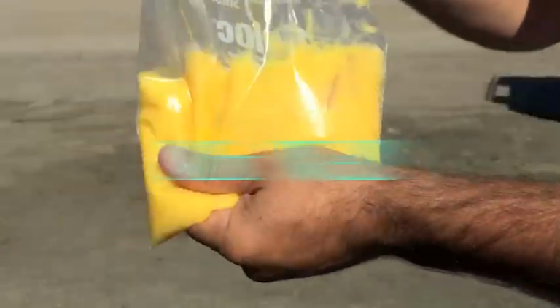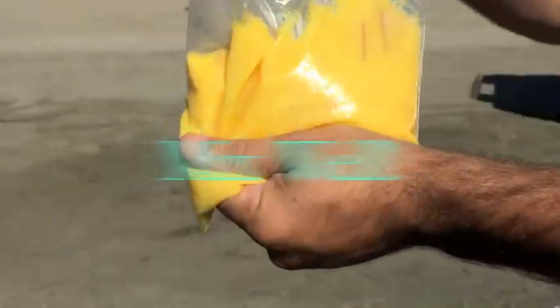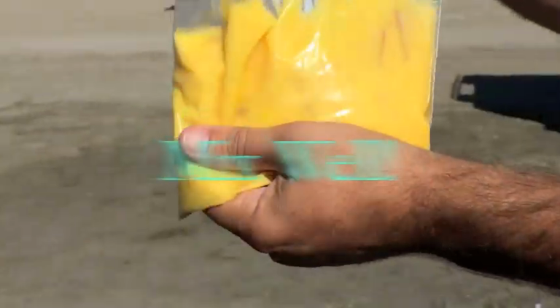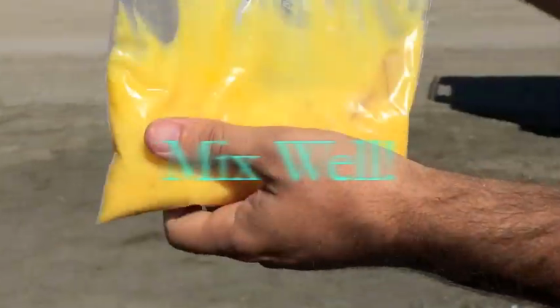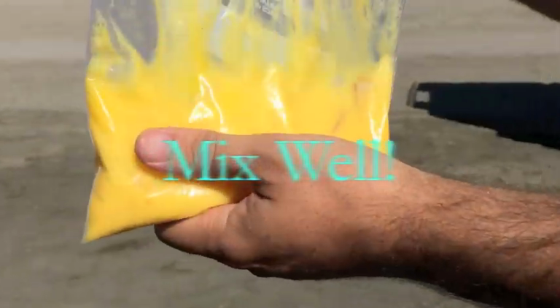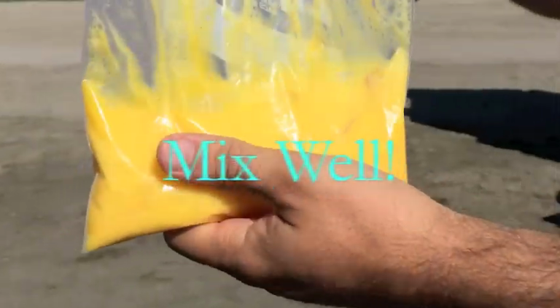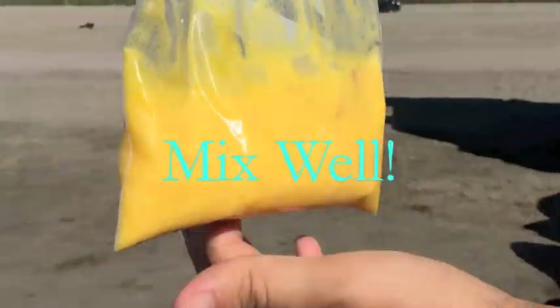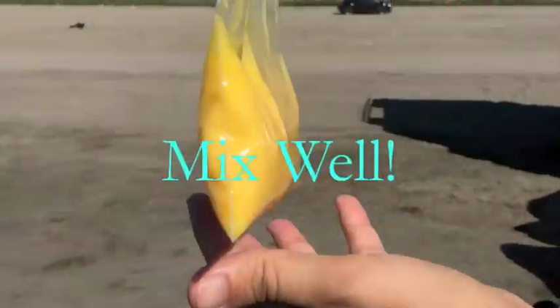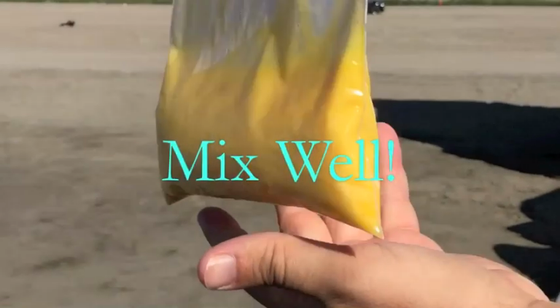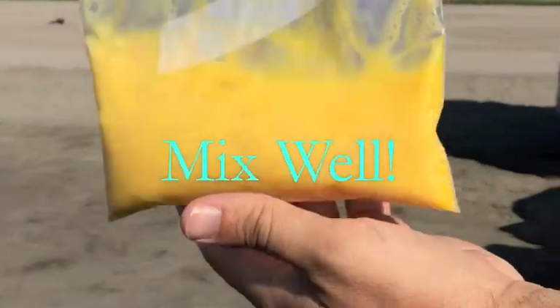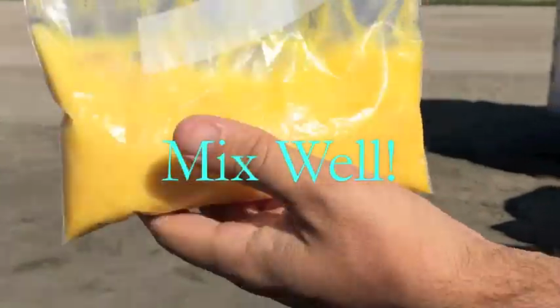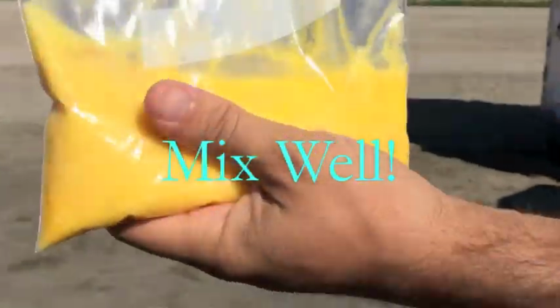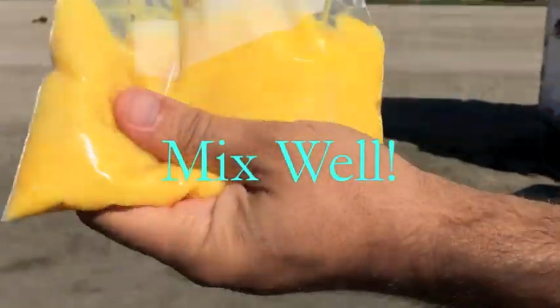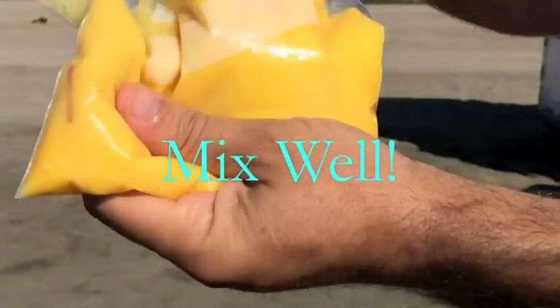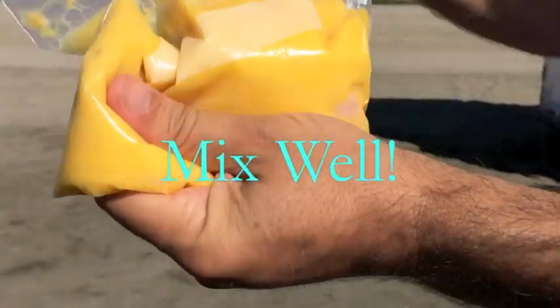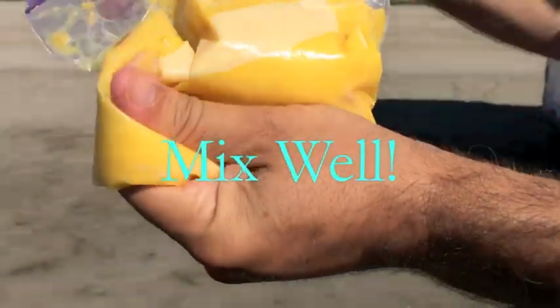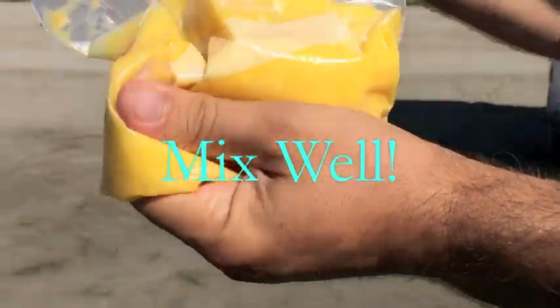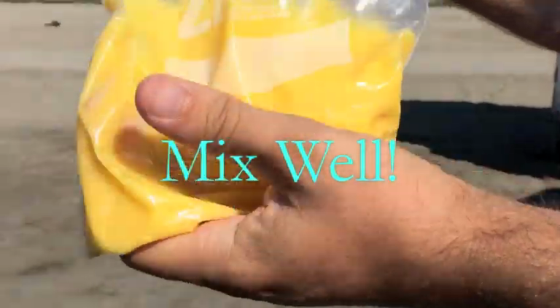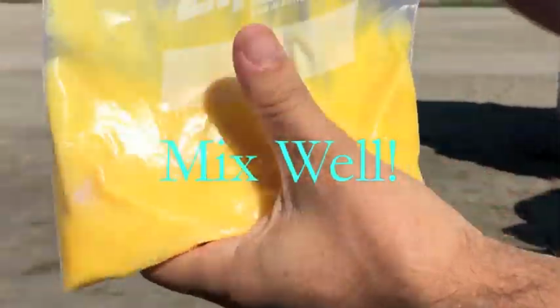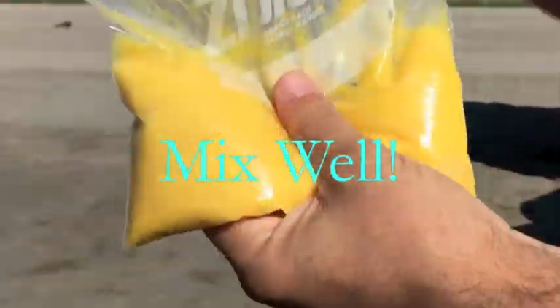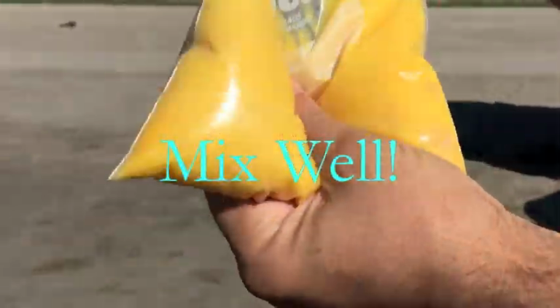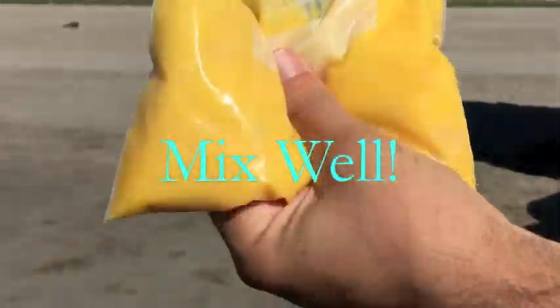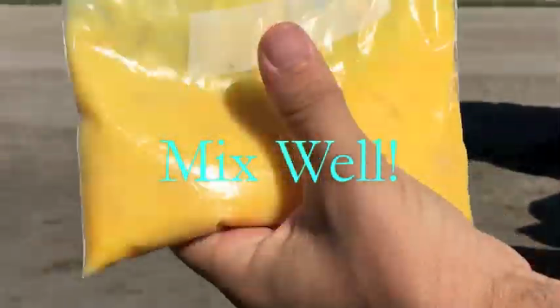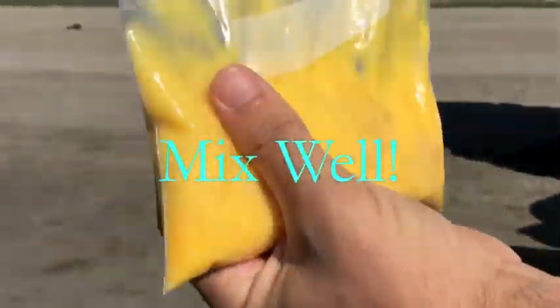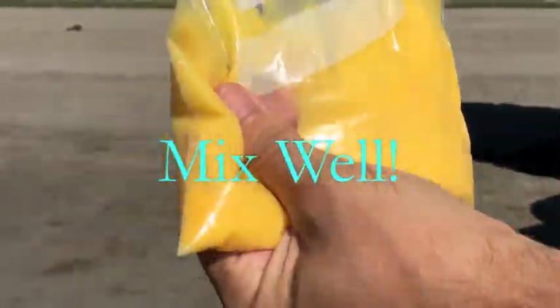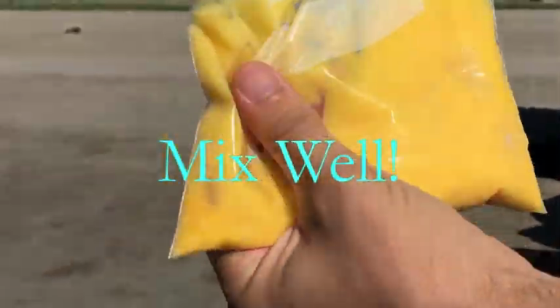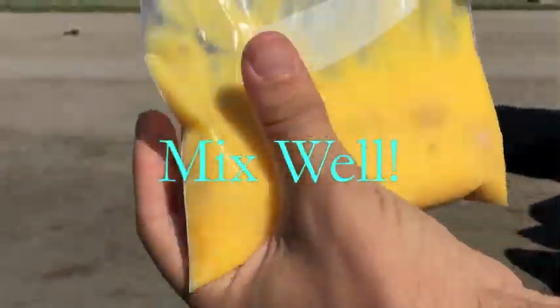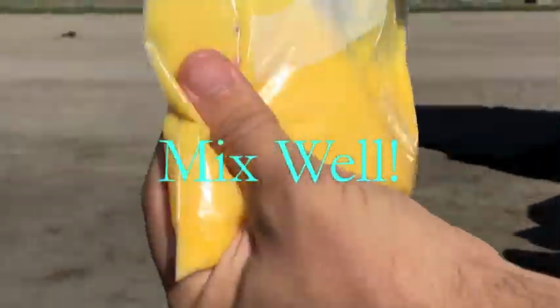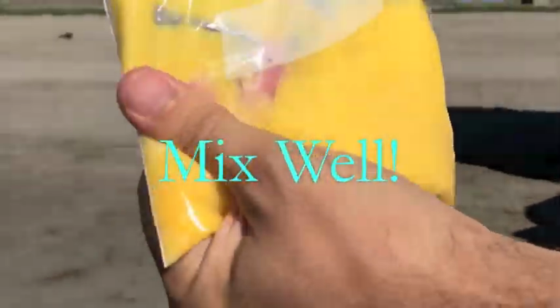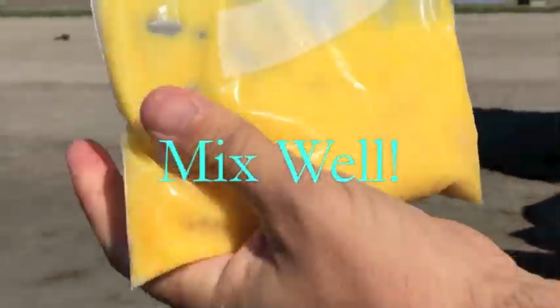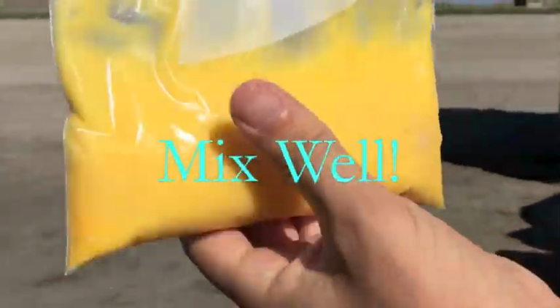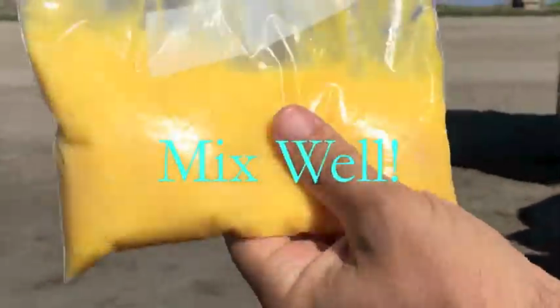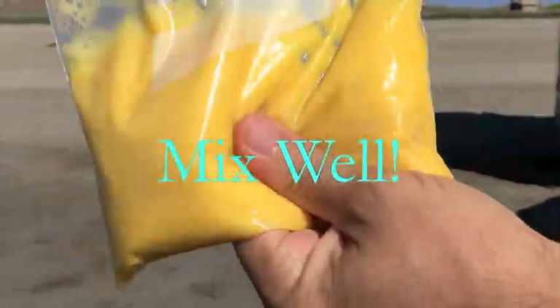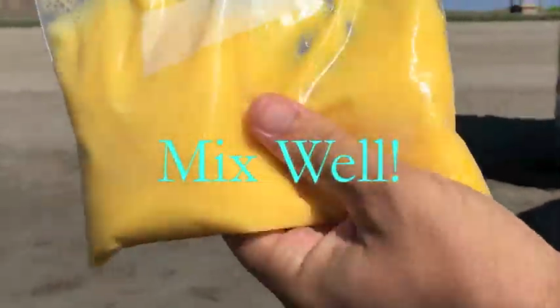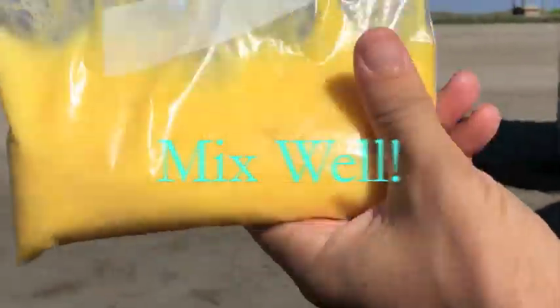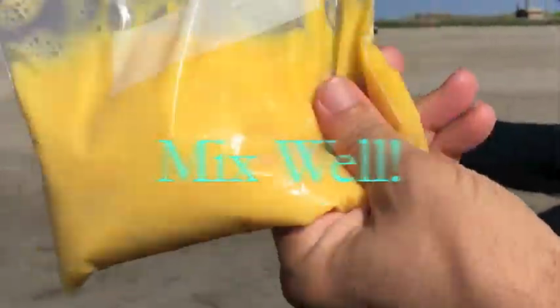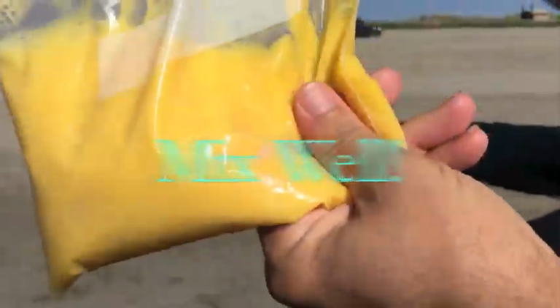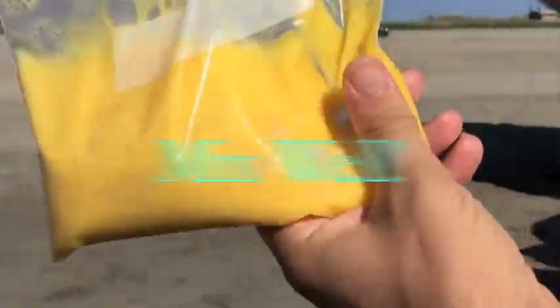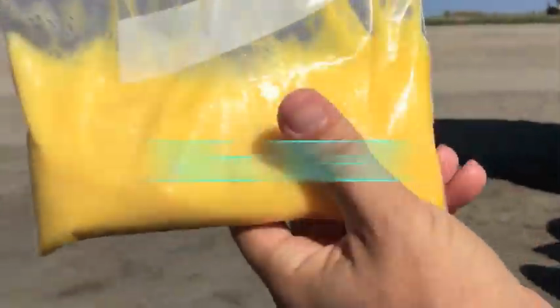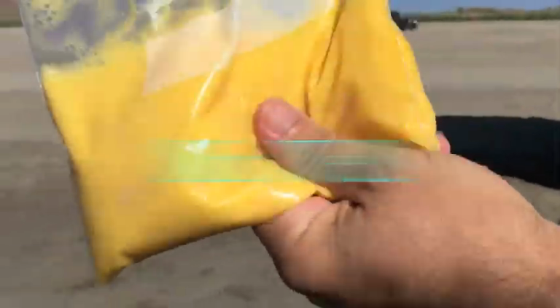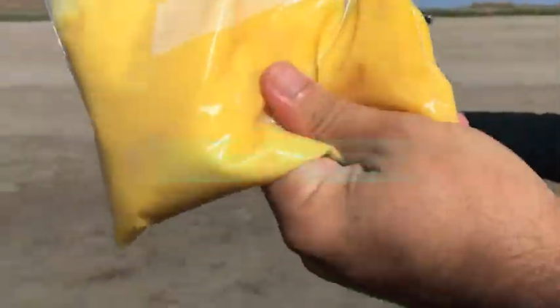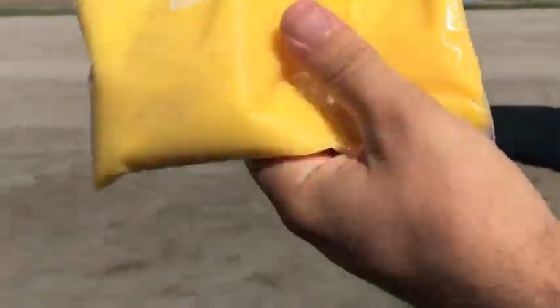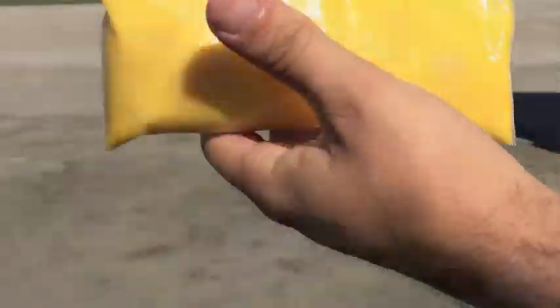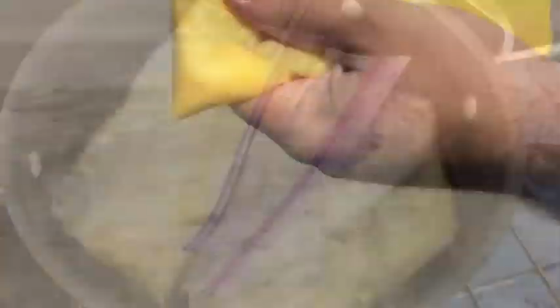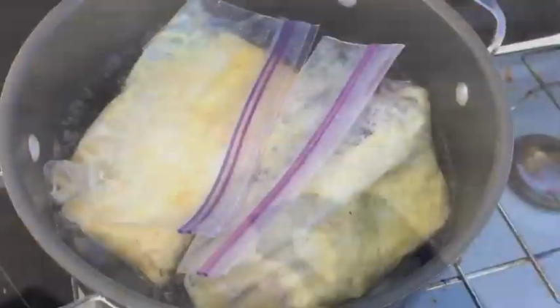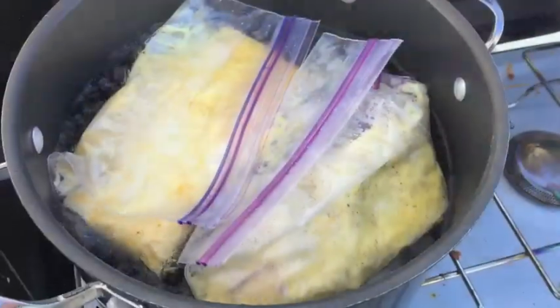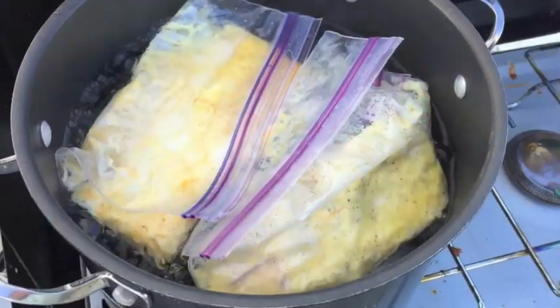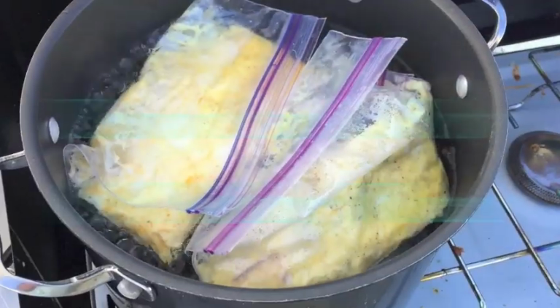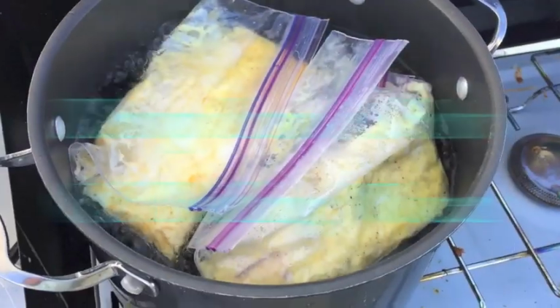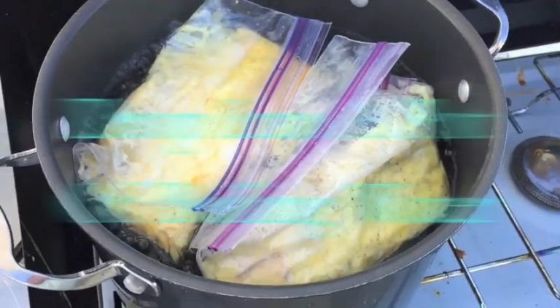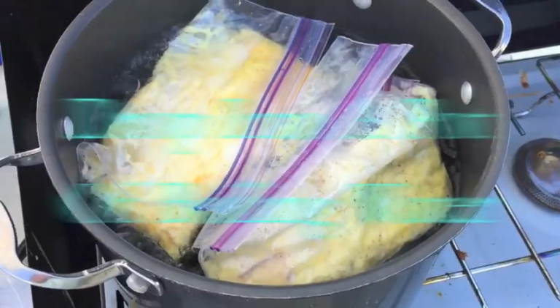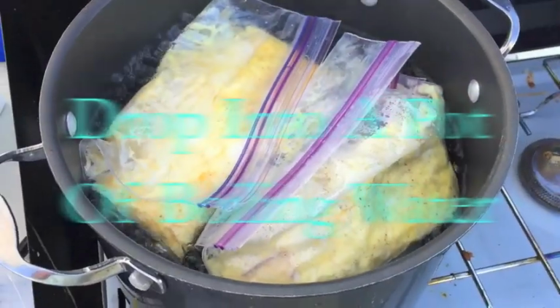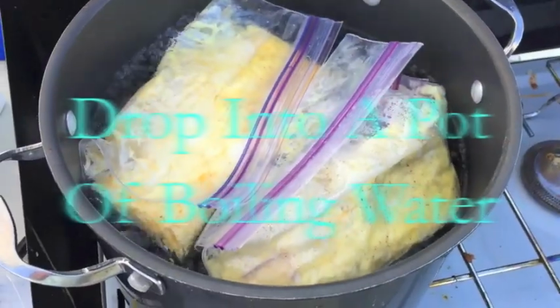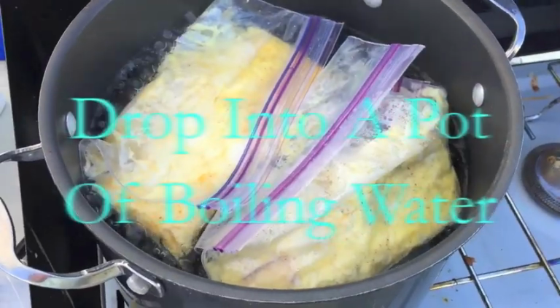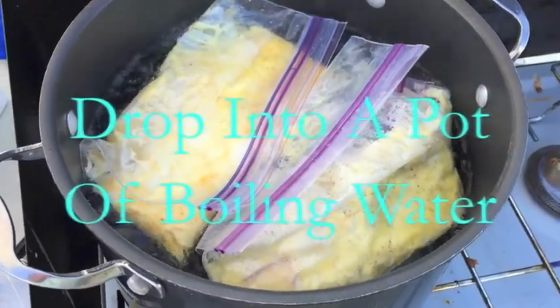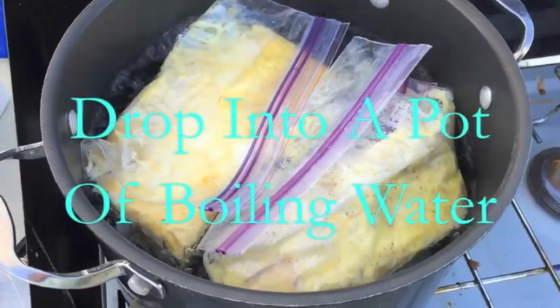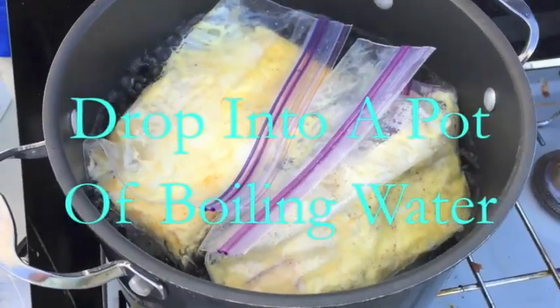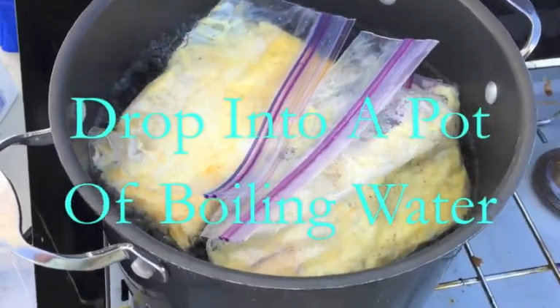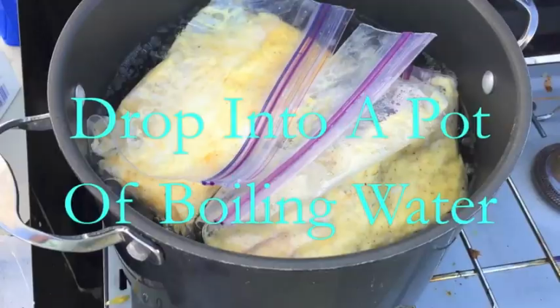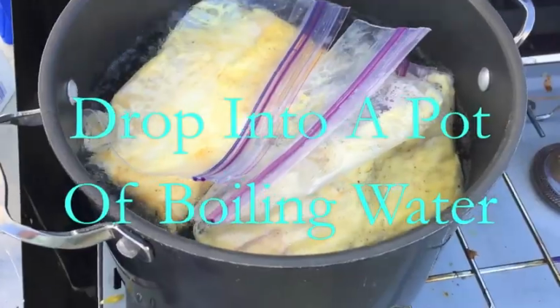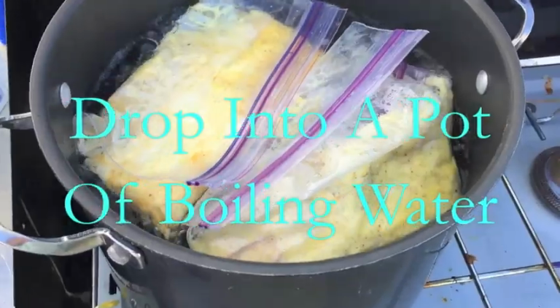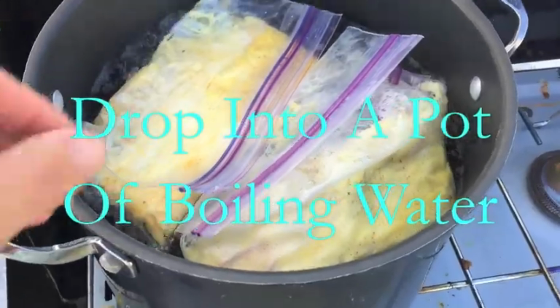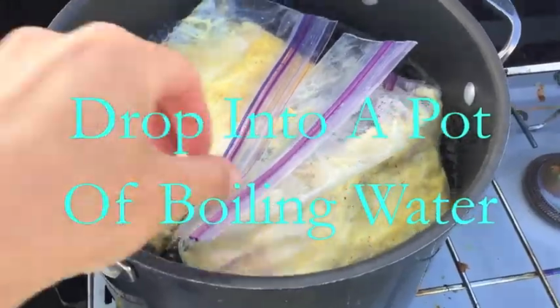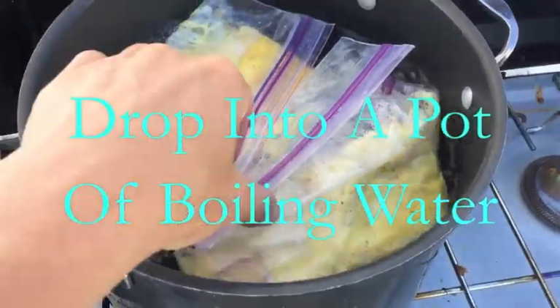Once you have all of your fixings in your bag, you're going to just mush it together. And this is the fun part — this is why kids love this so much. You kind of get your hands dirty, but keep them clean.